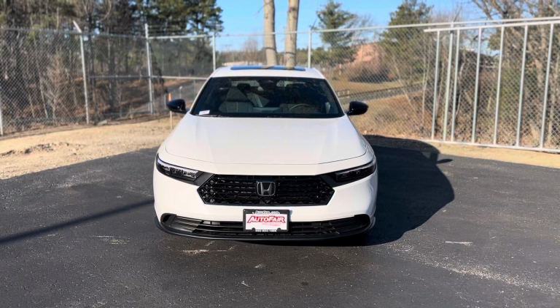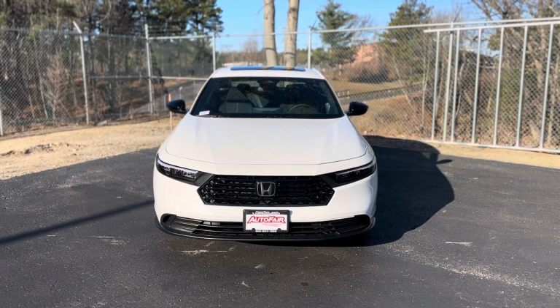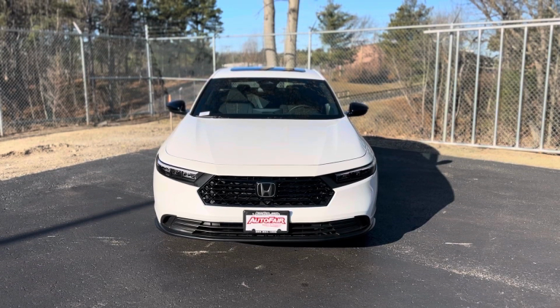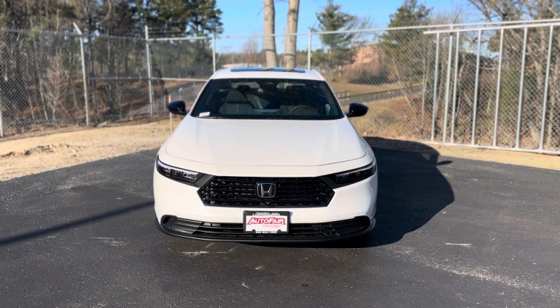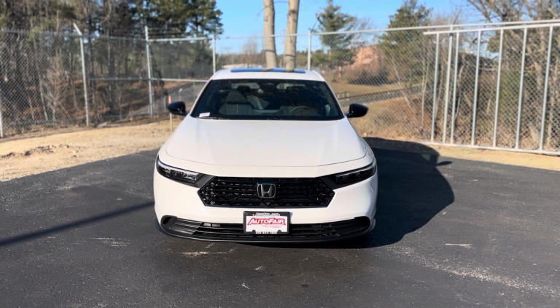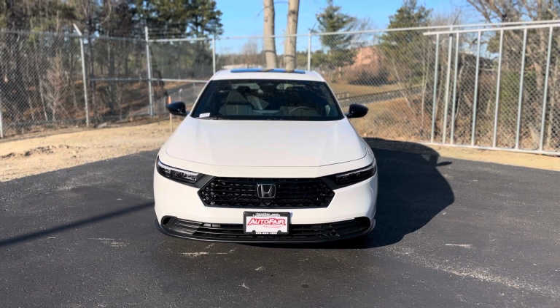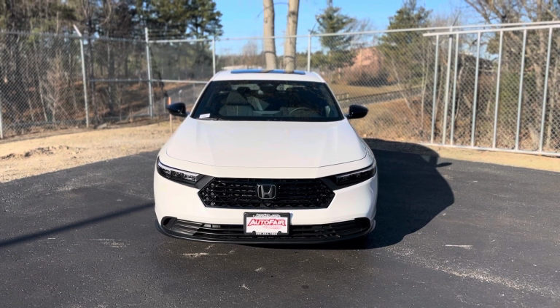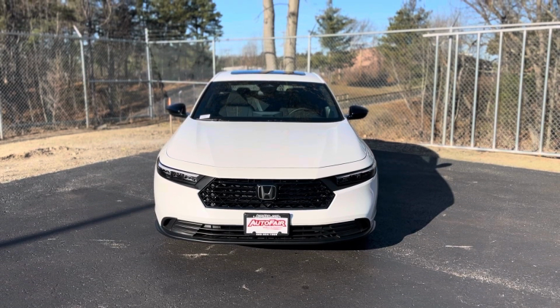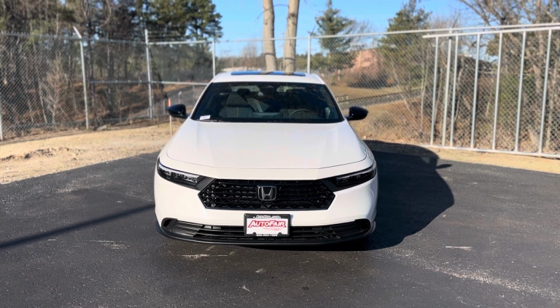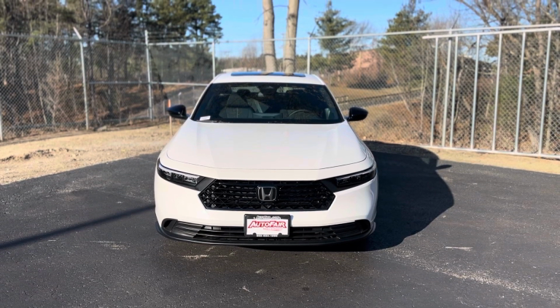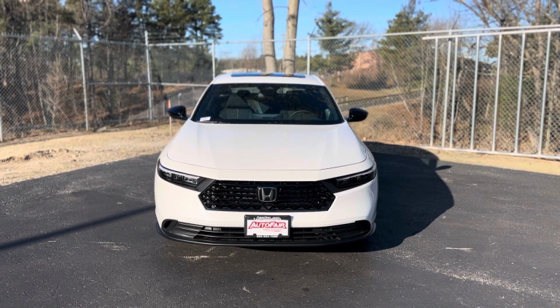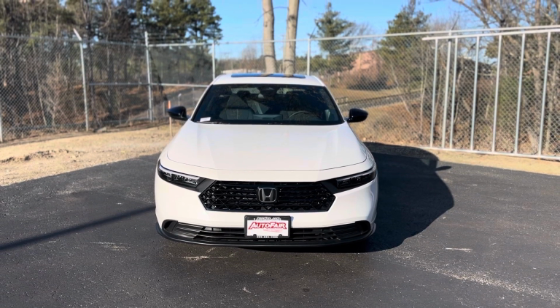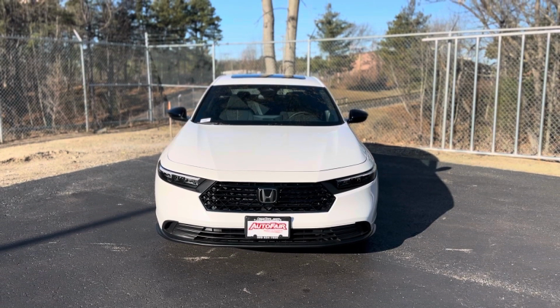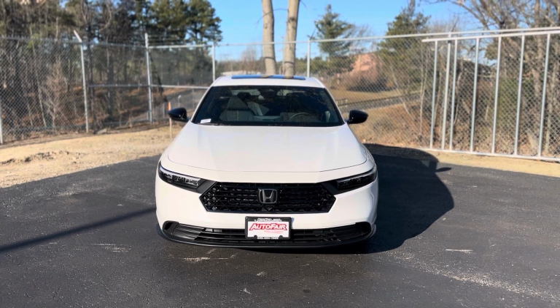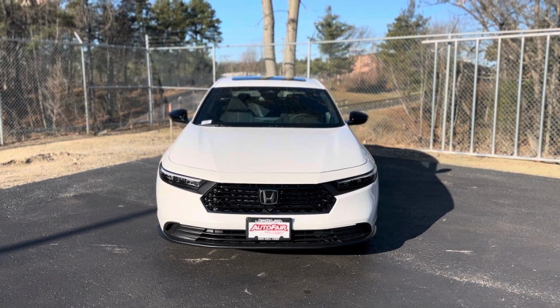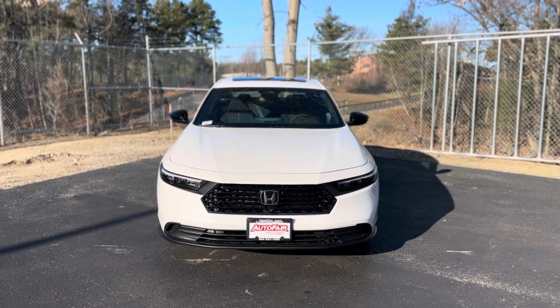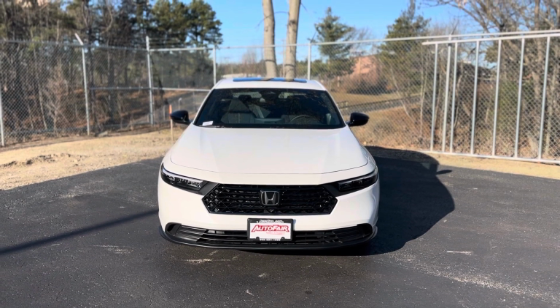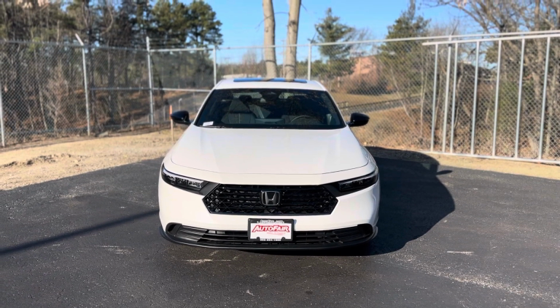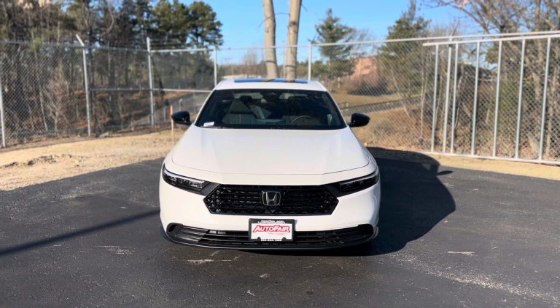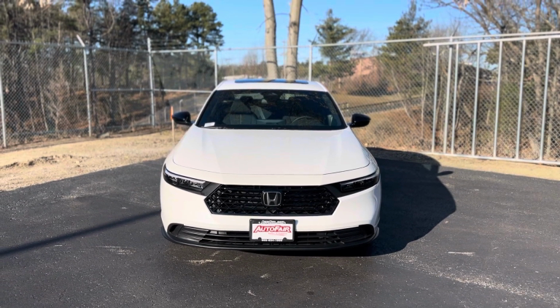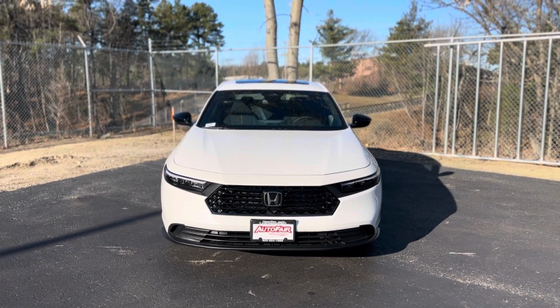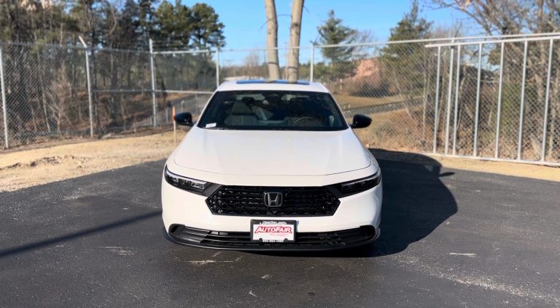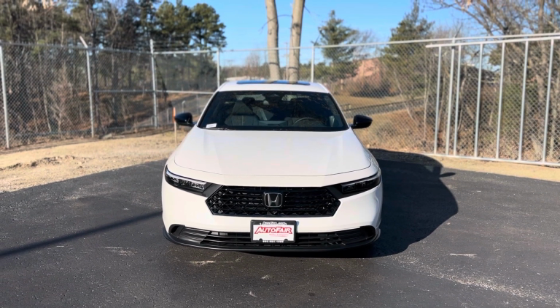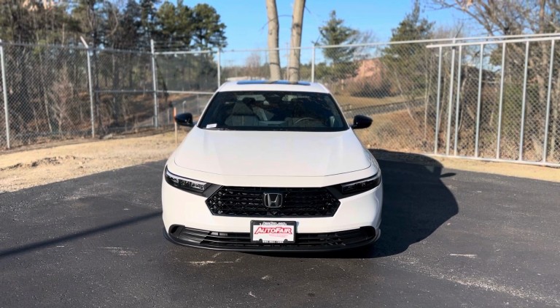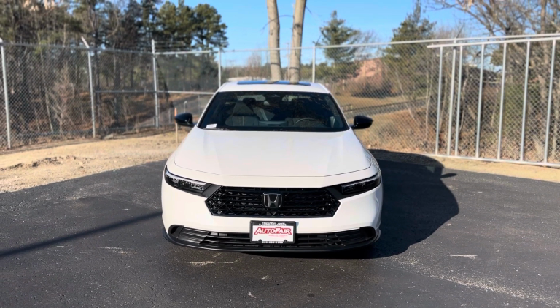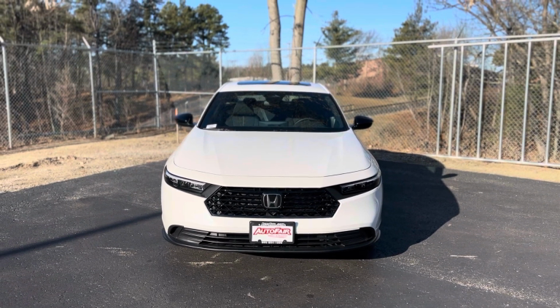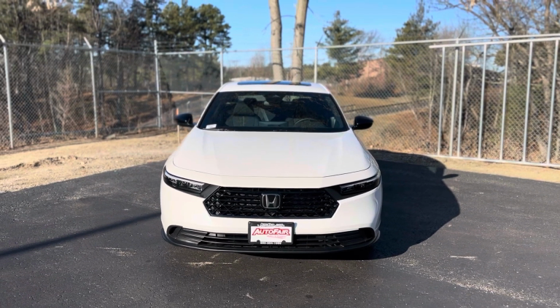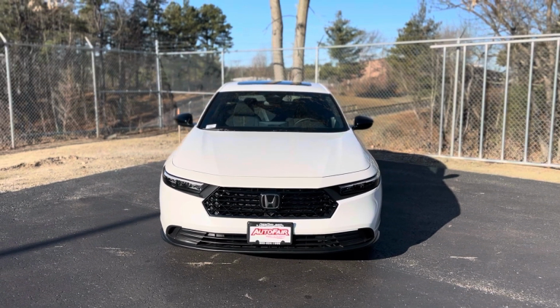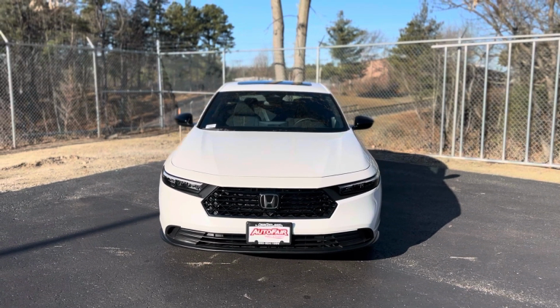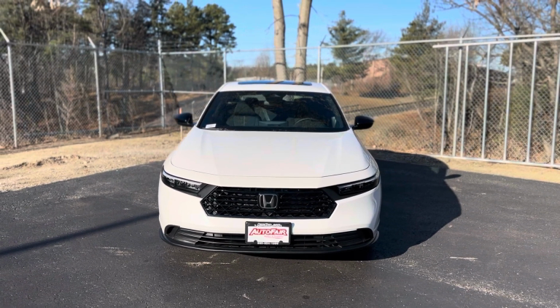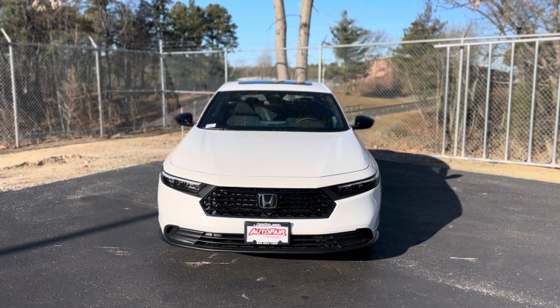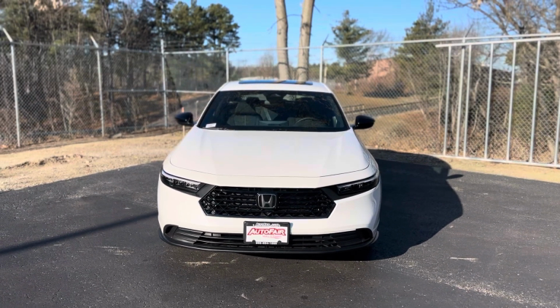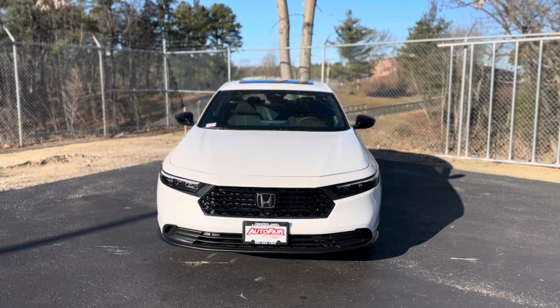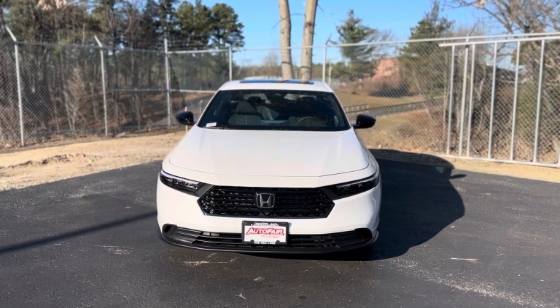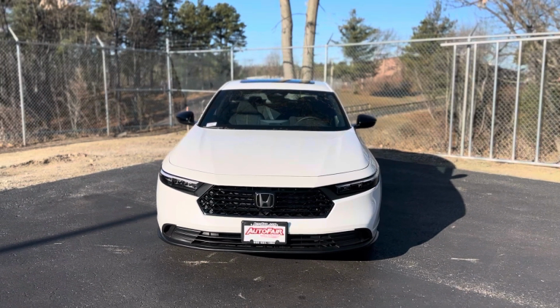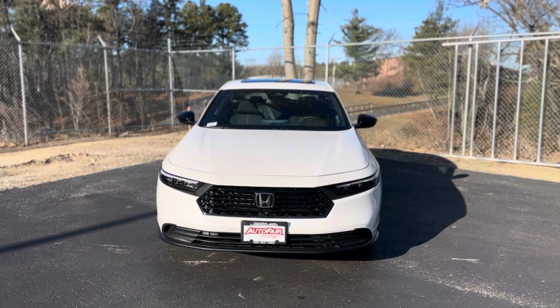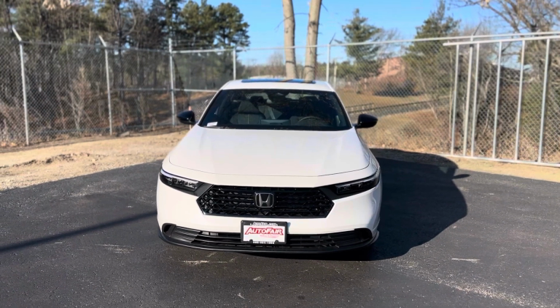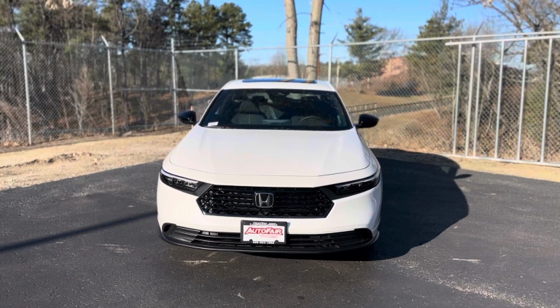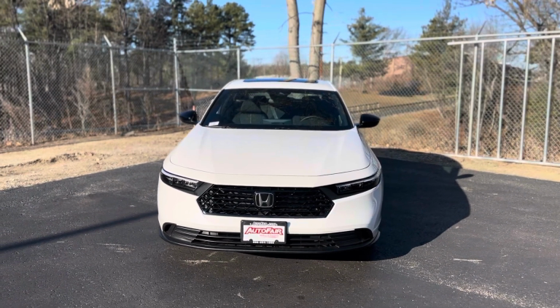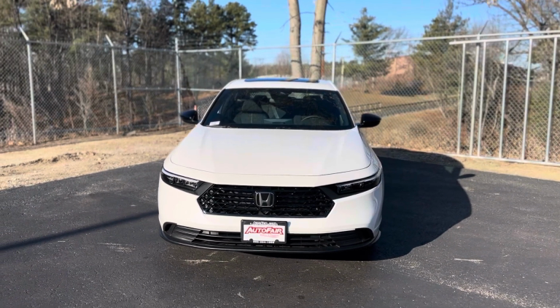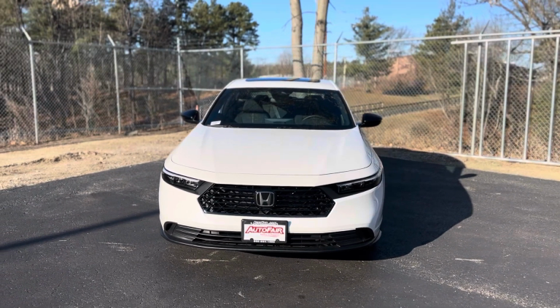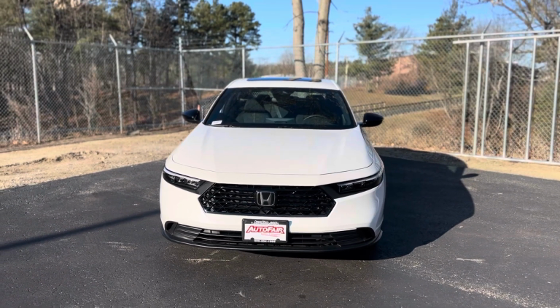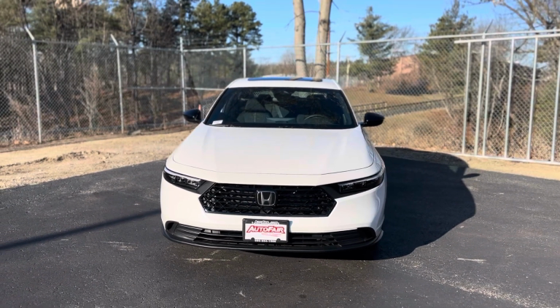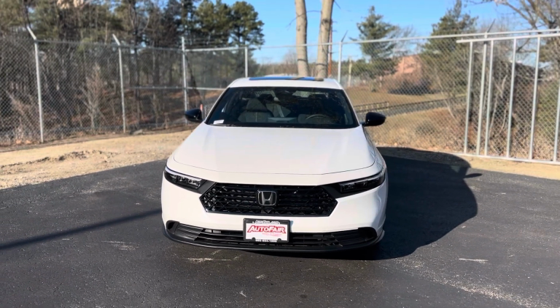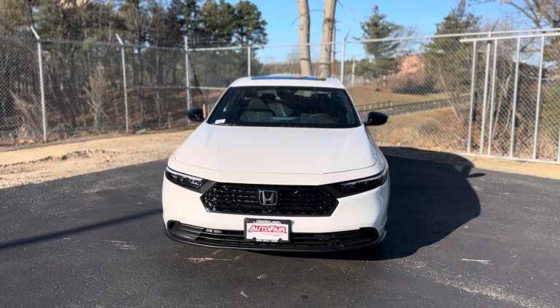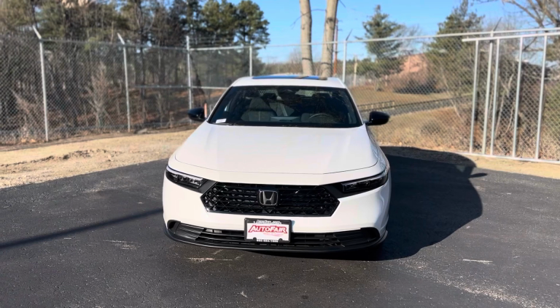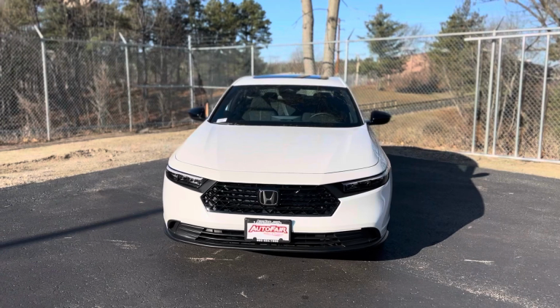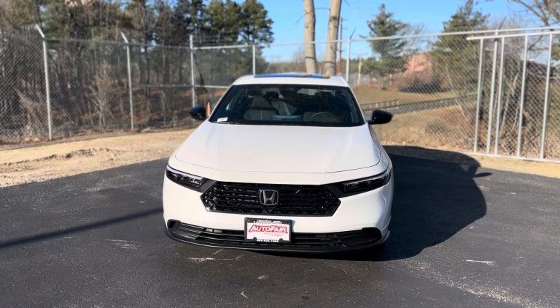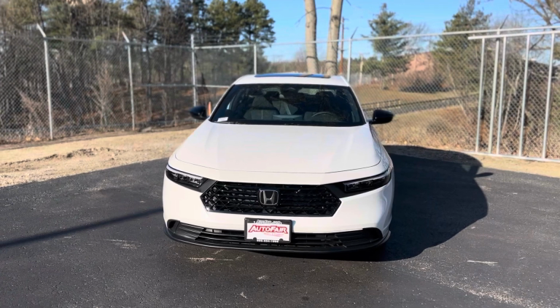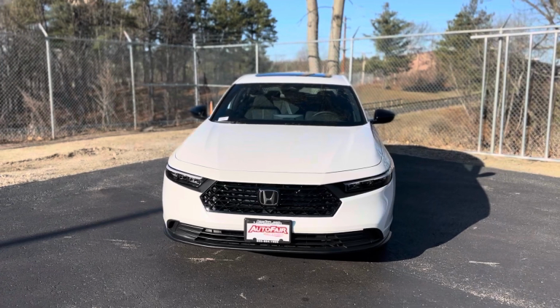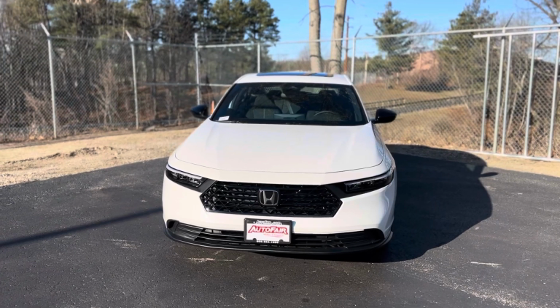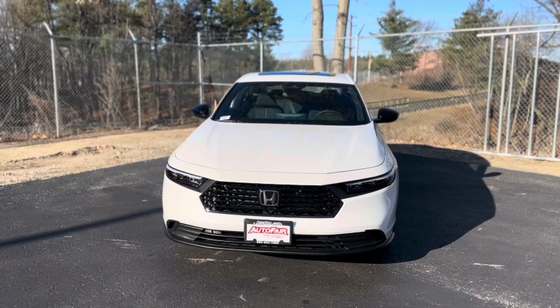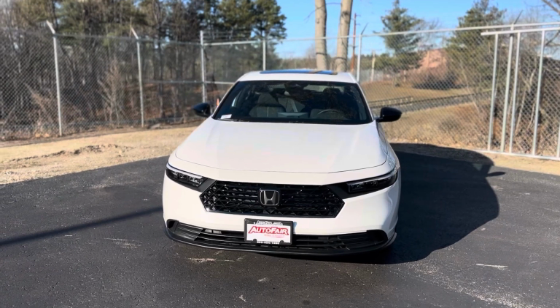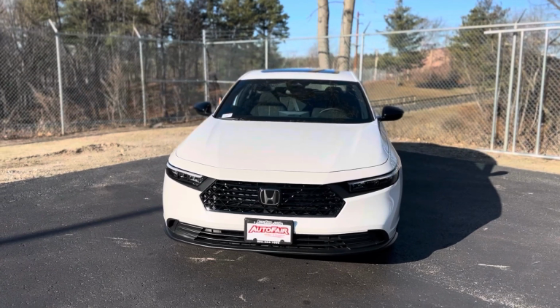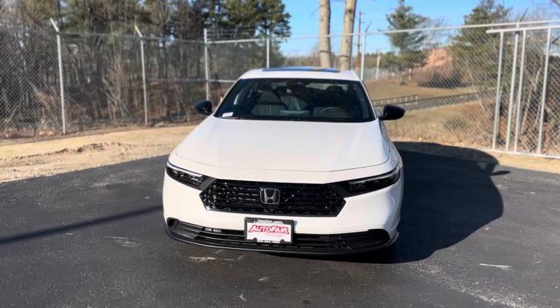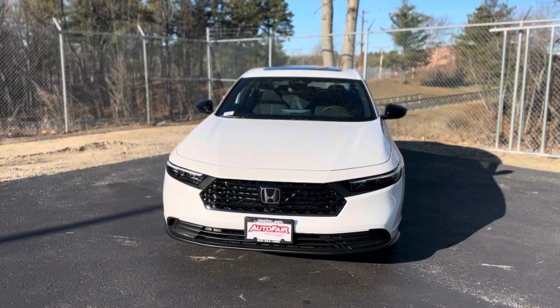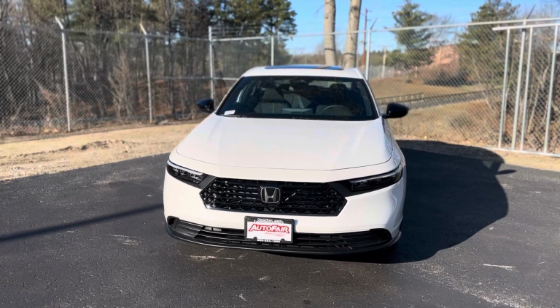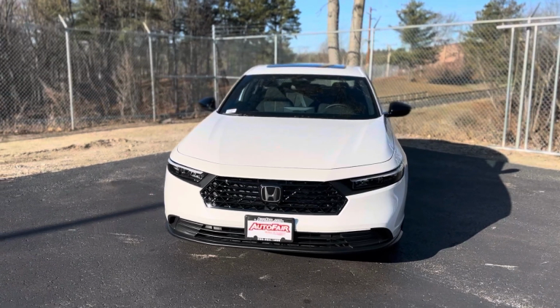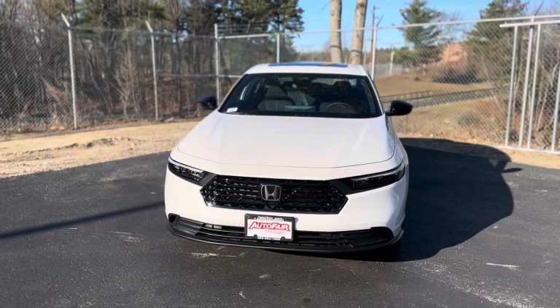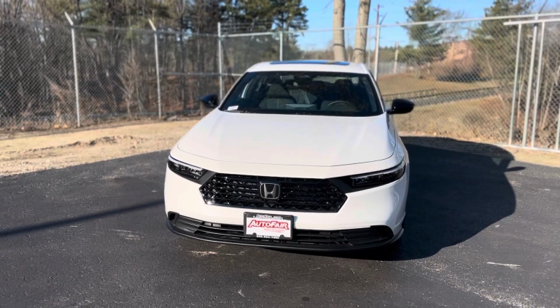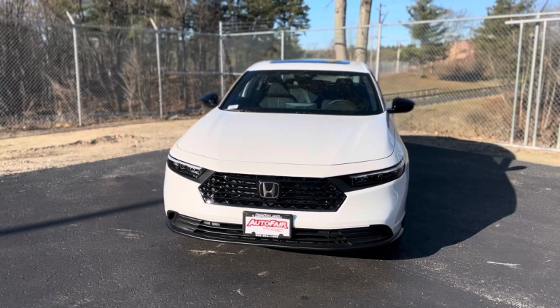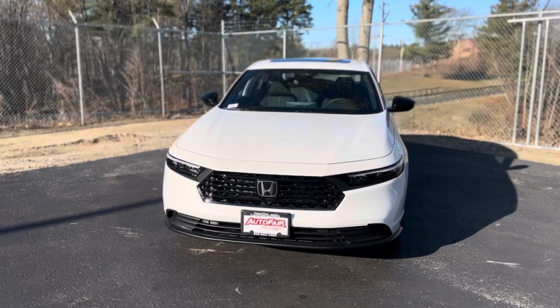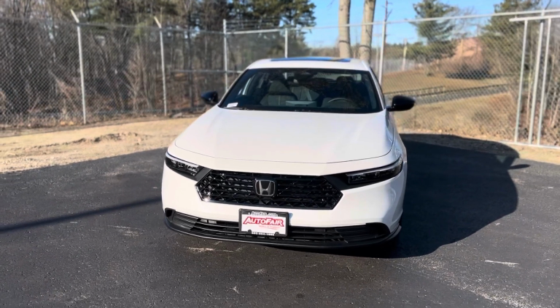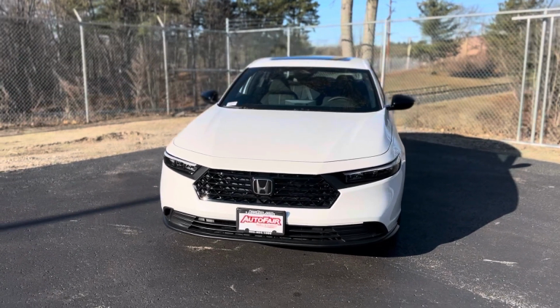Hi Rama, my name is Elias over here at AutoFair Honda, showing you the brand new 2024 Honda Accord Hybrid Sport.